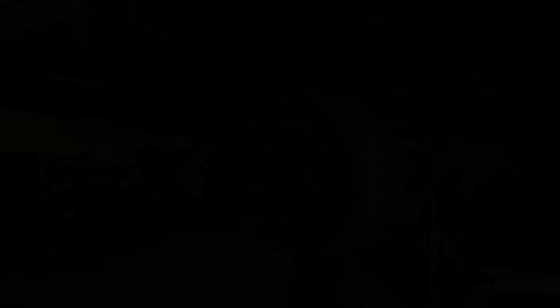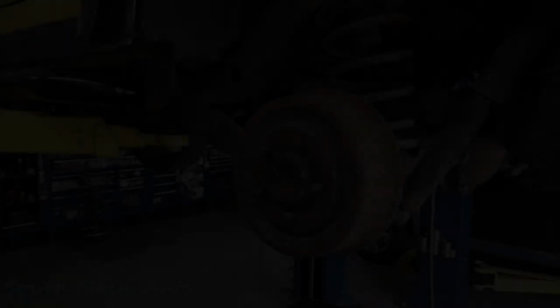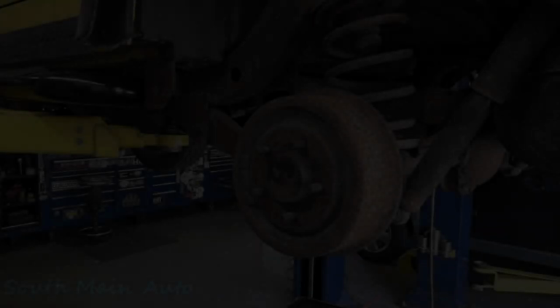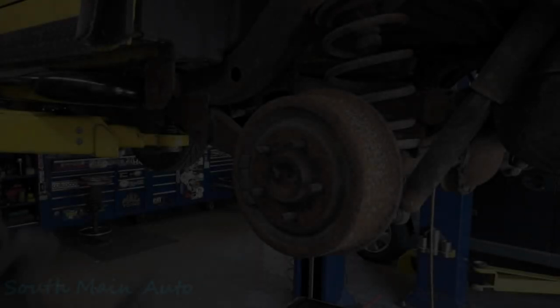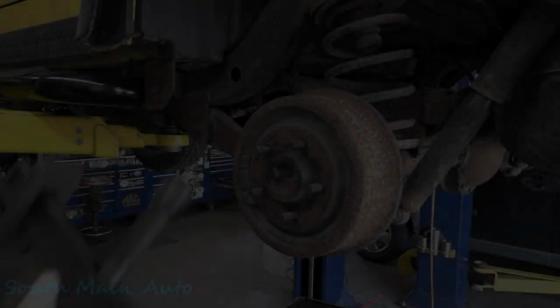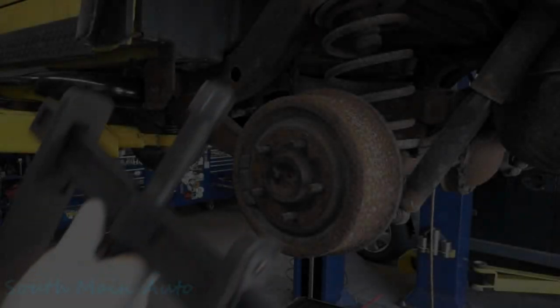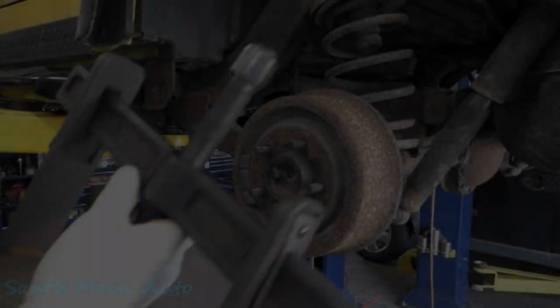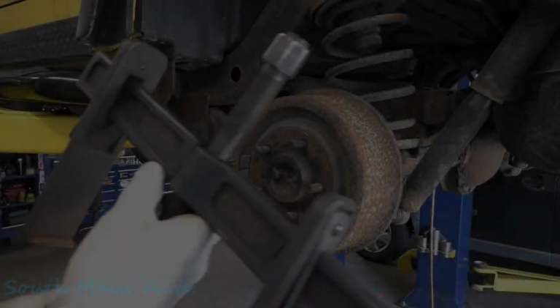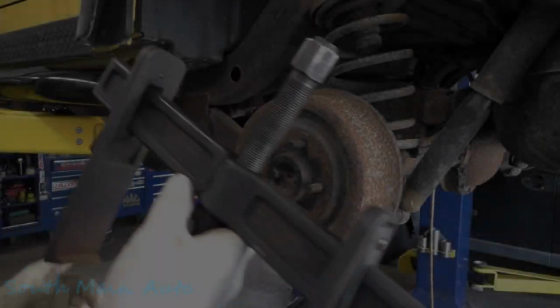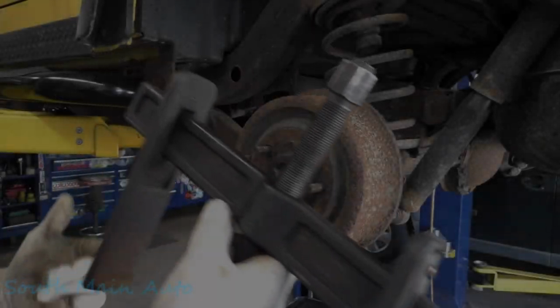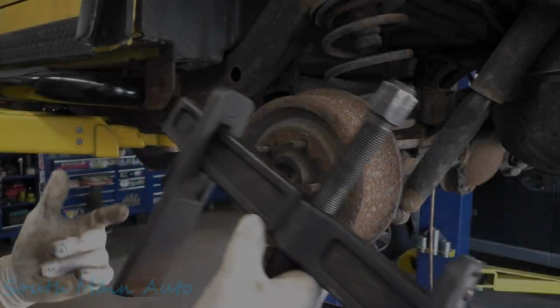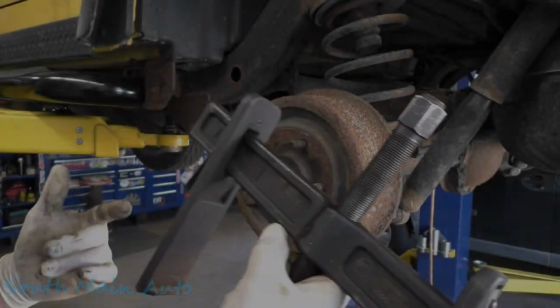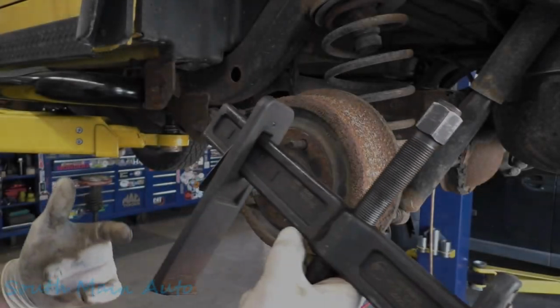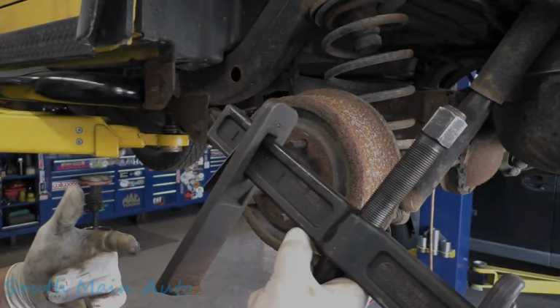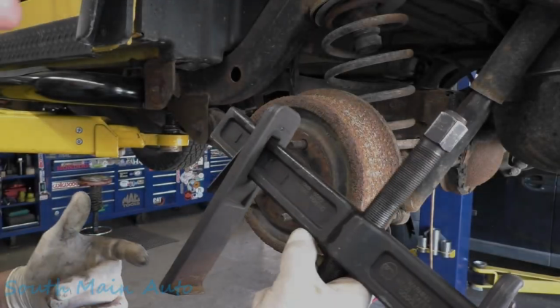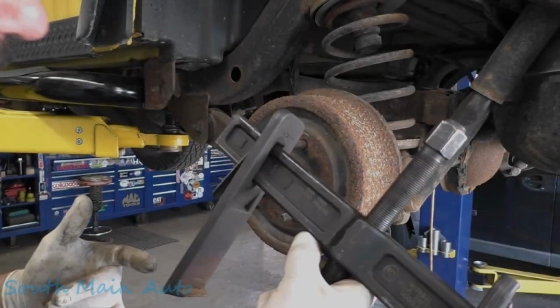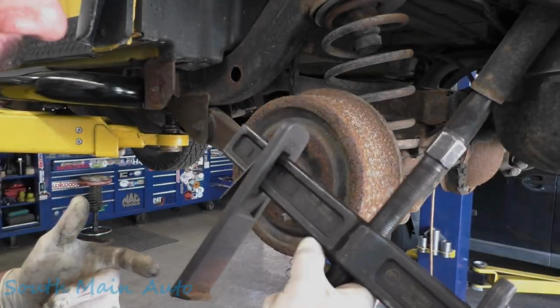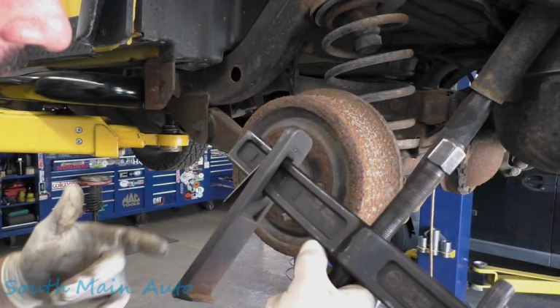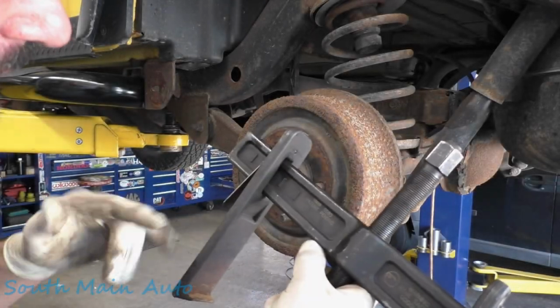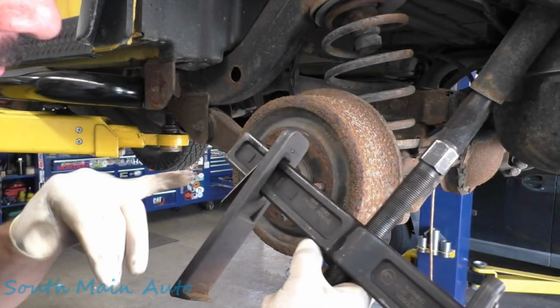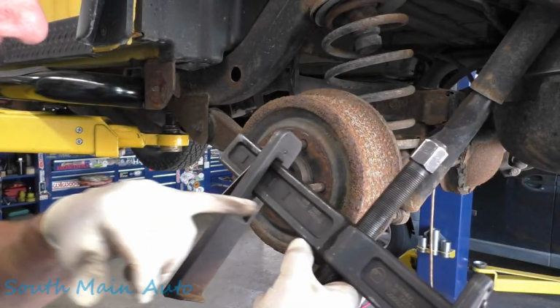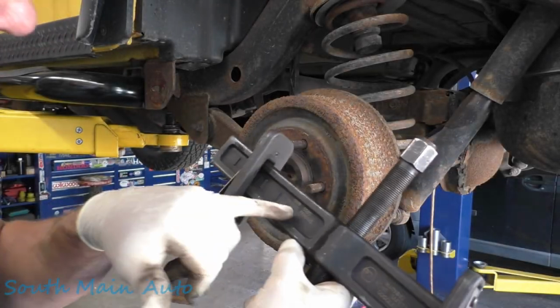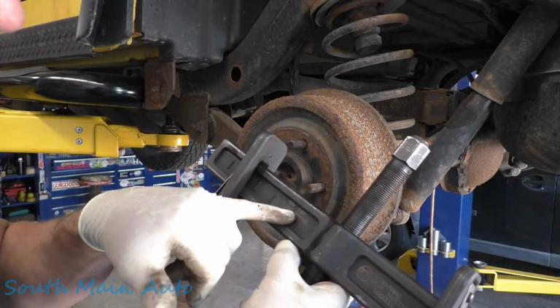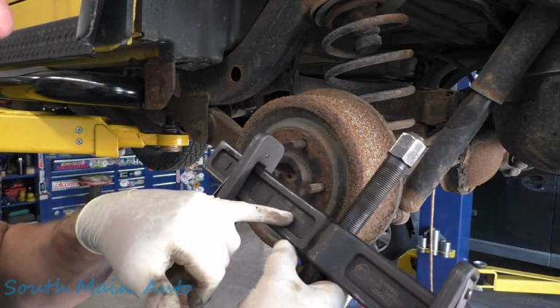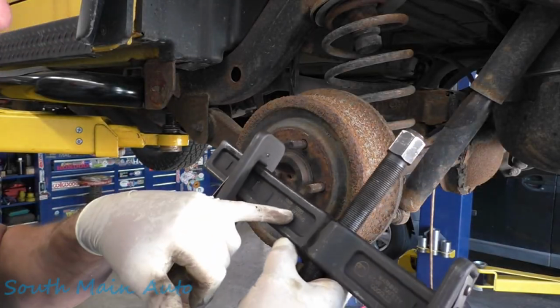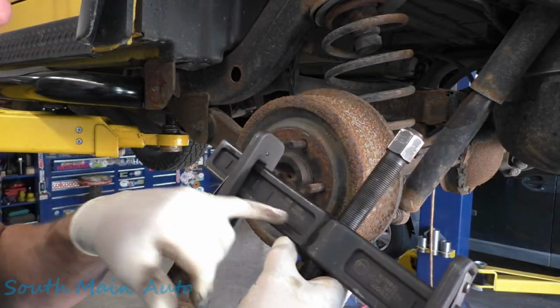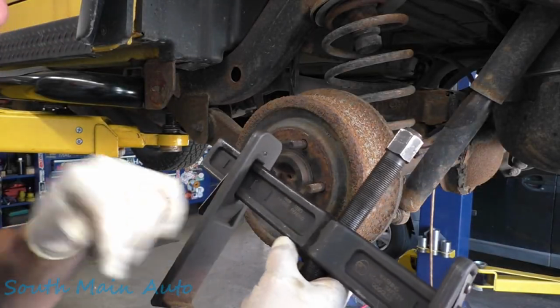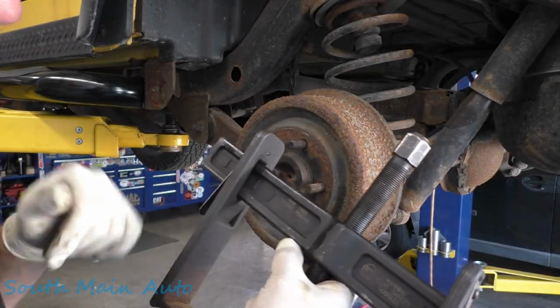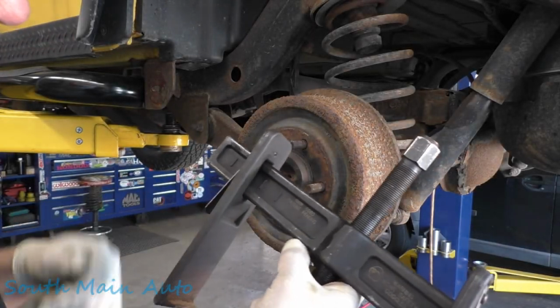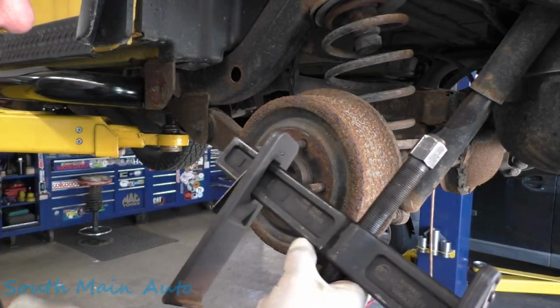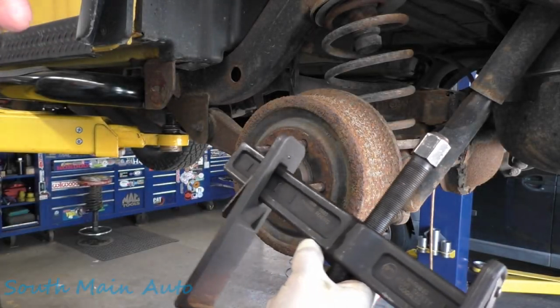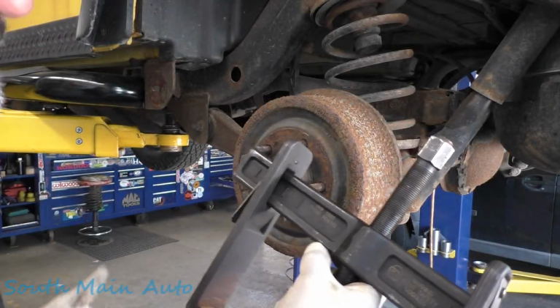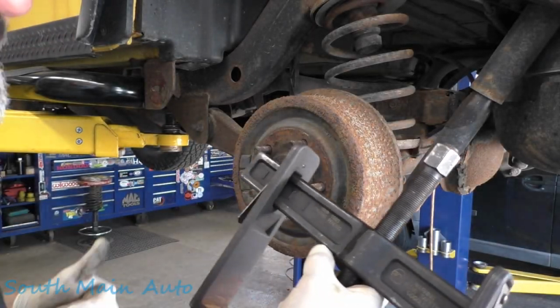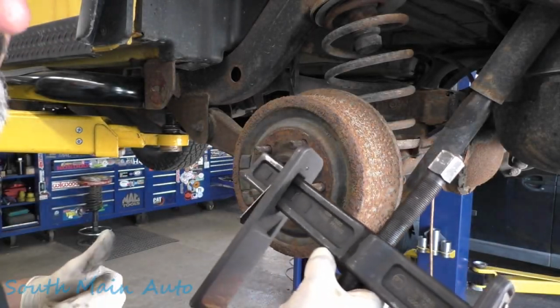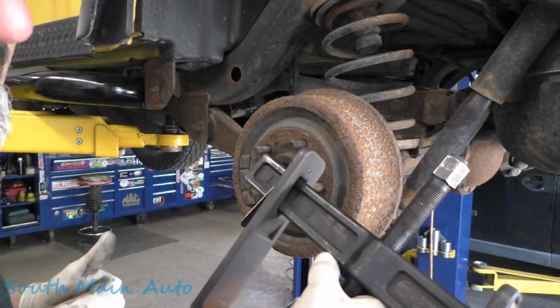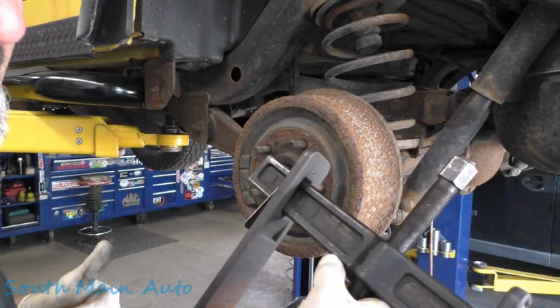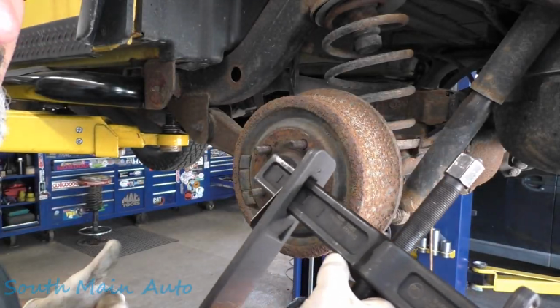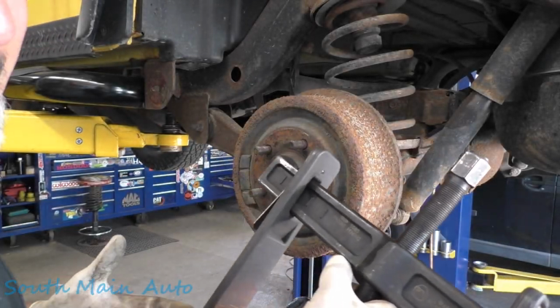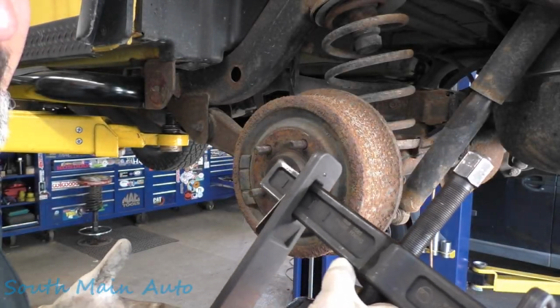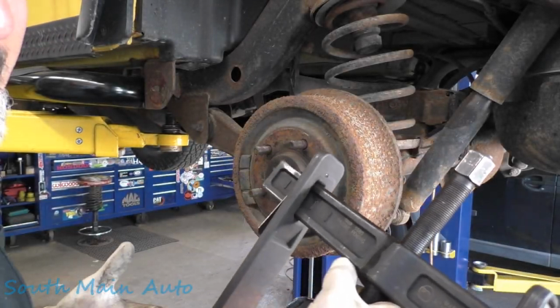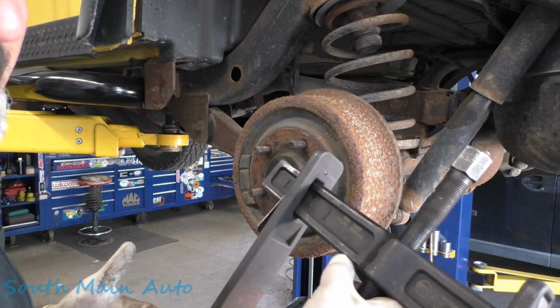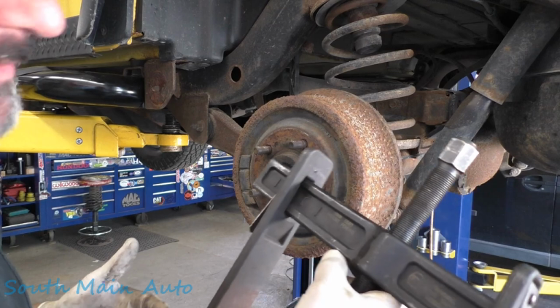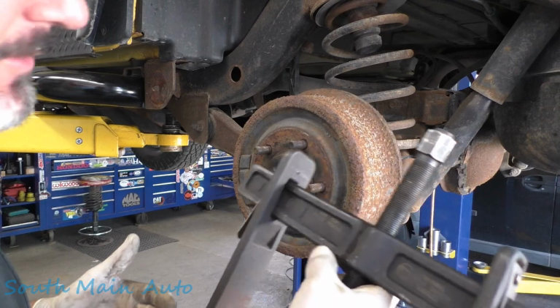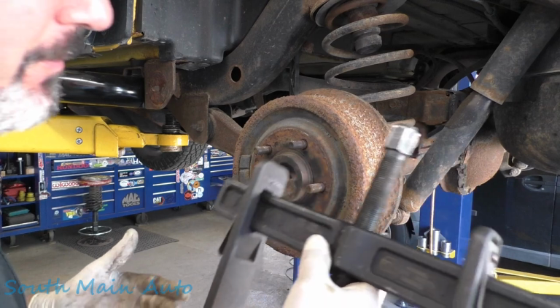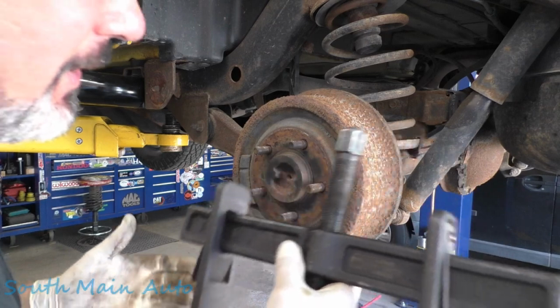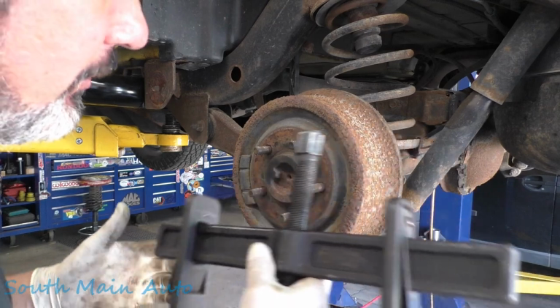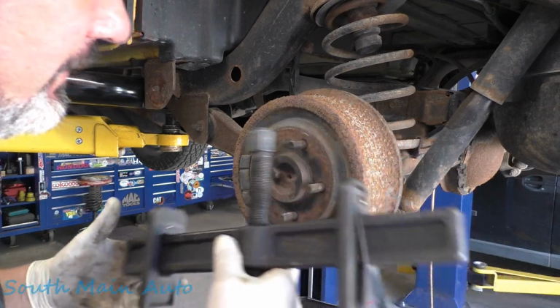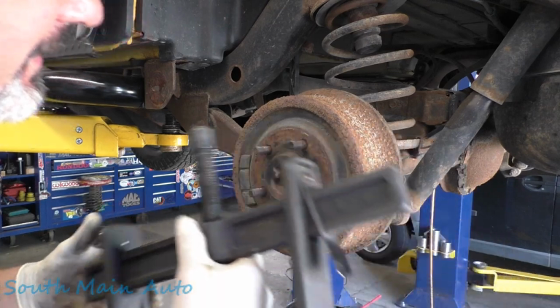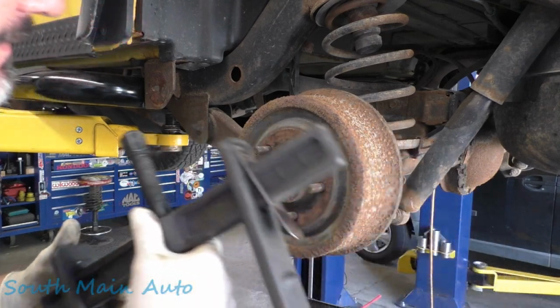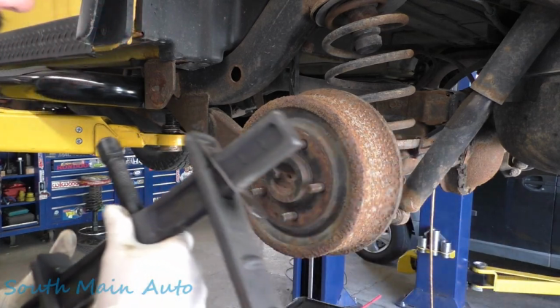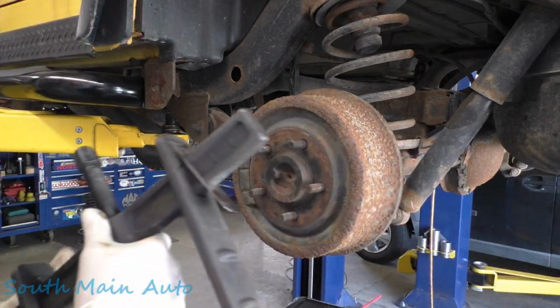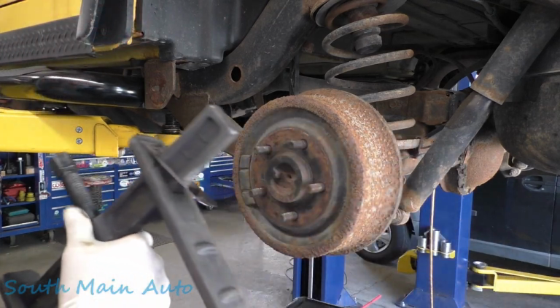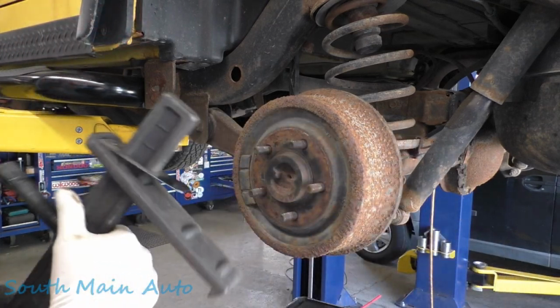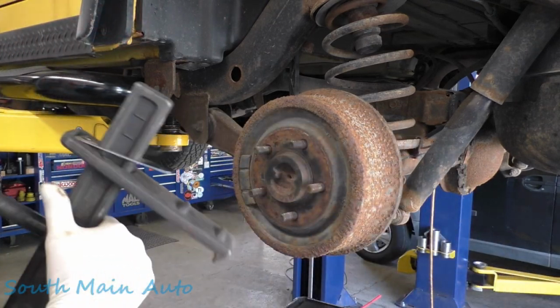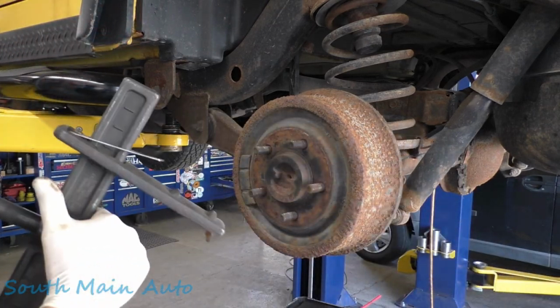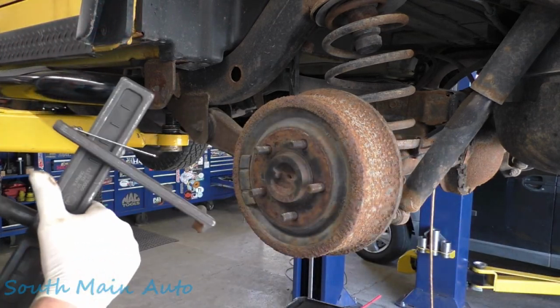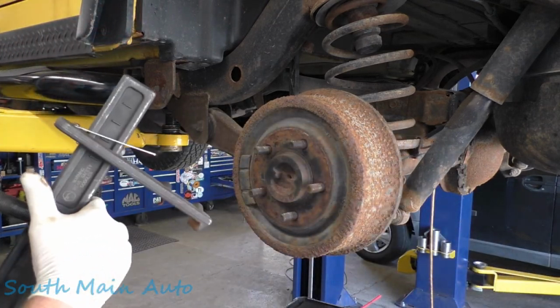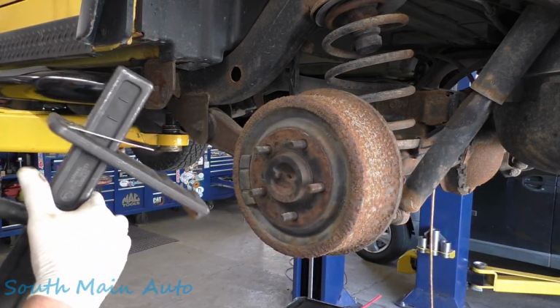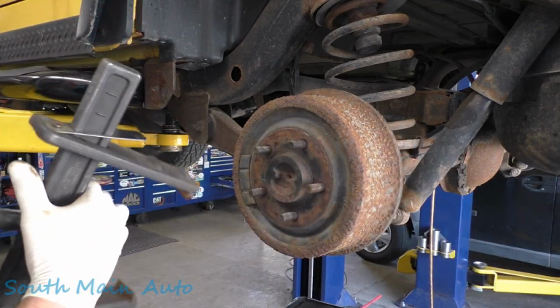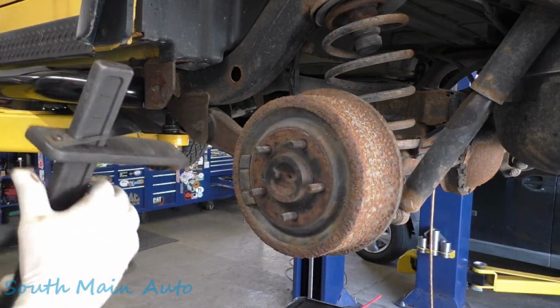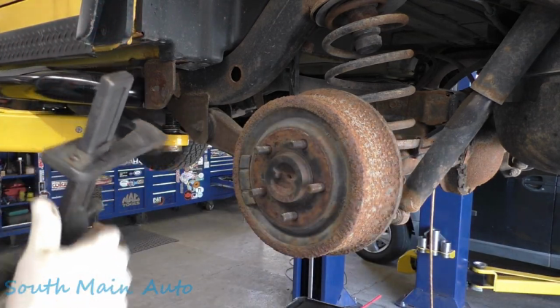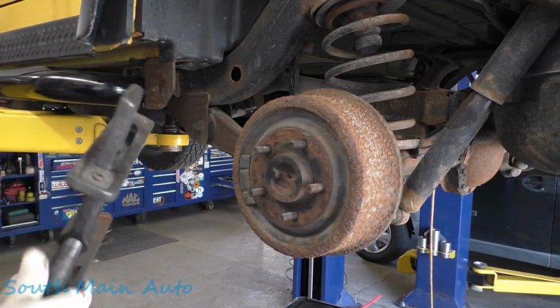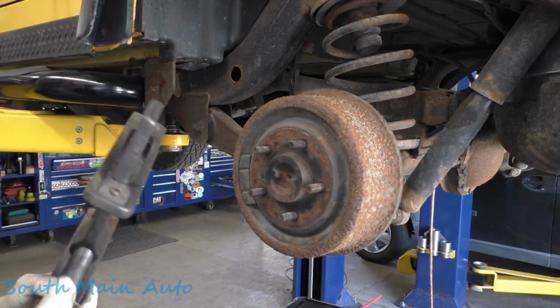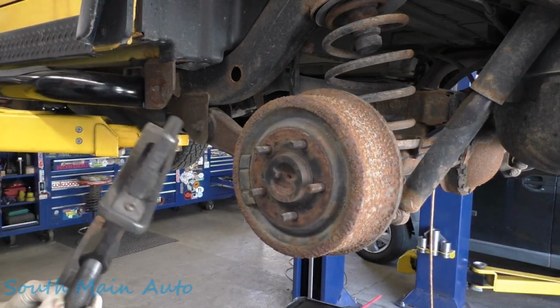This is a pretty handy tool to have around the shop. It's your 6980 by OTC. It's a rotor drum puller.